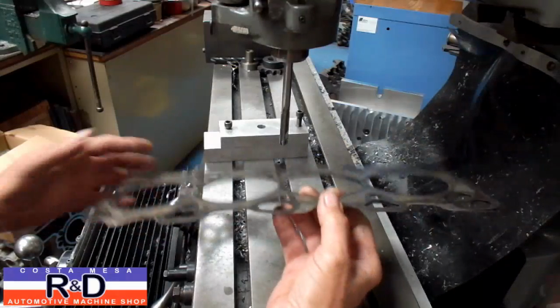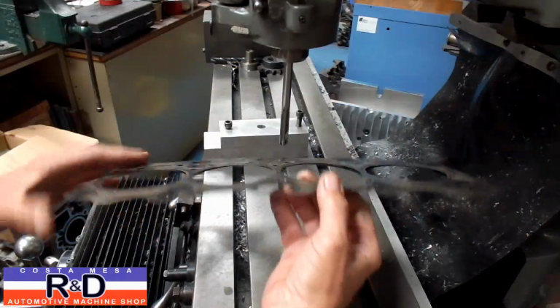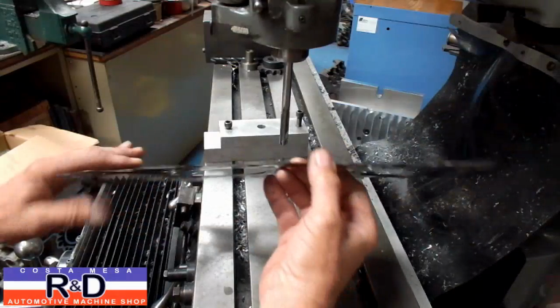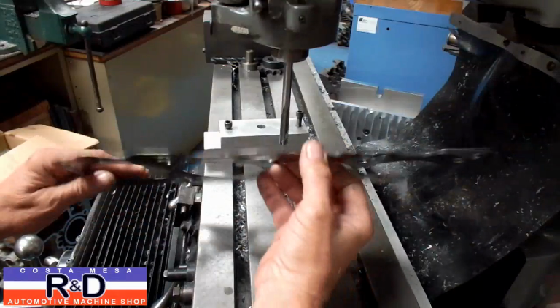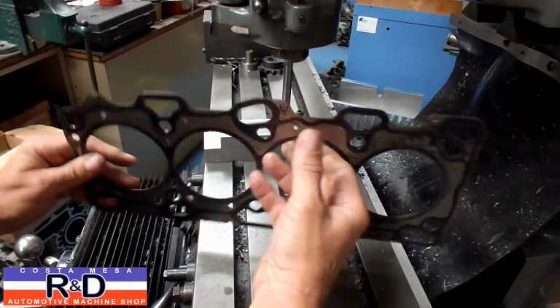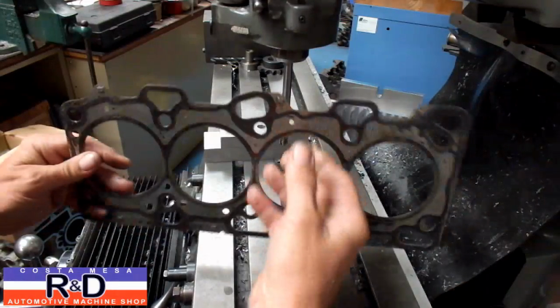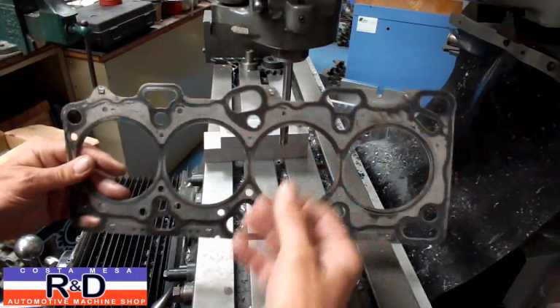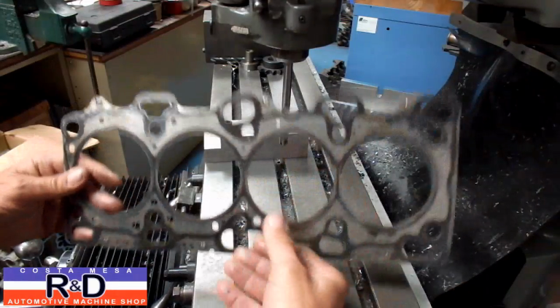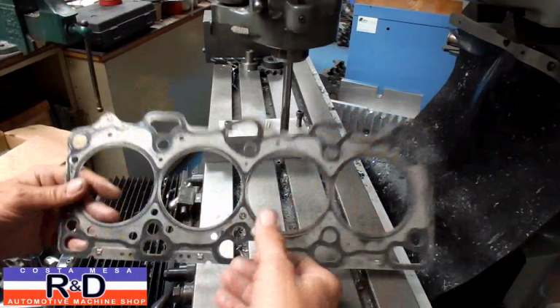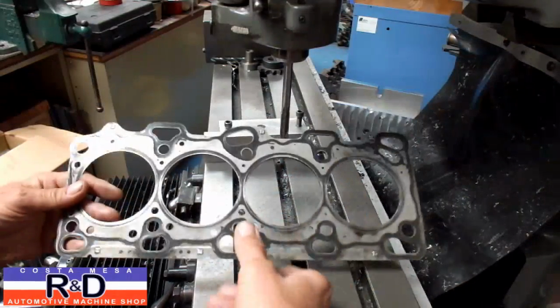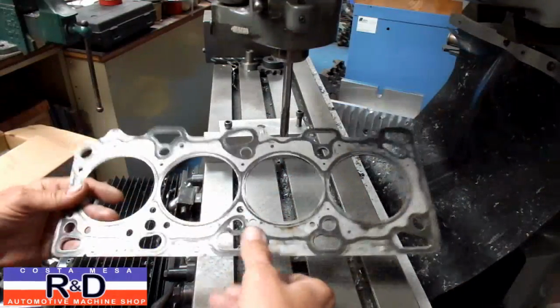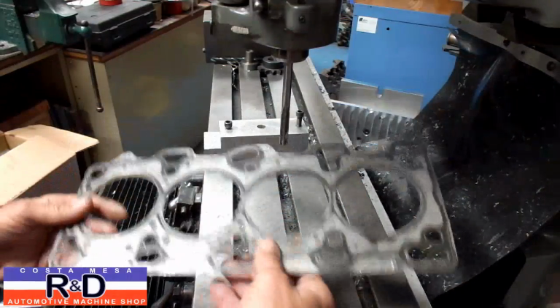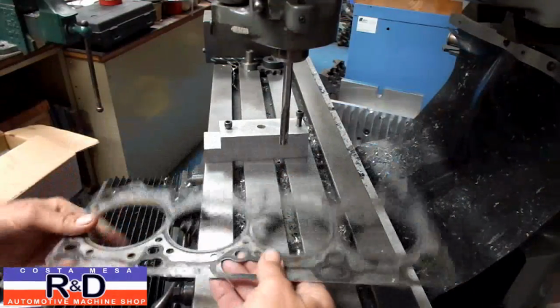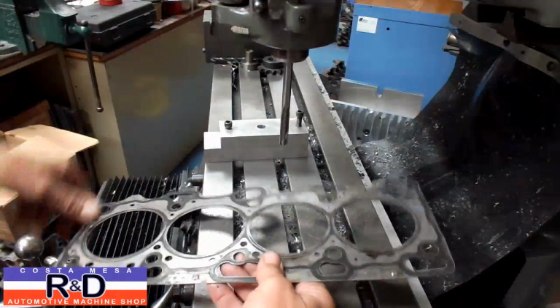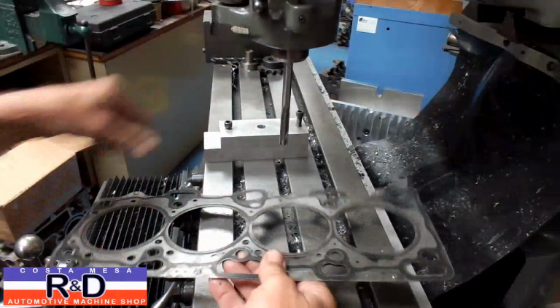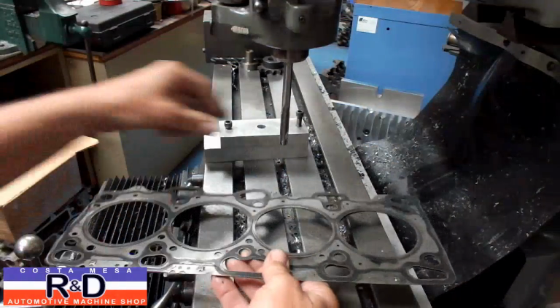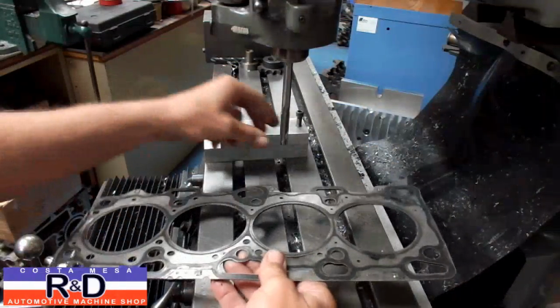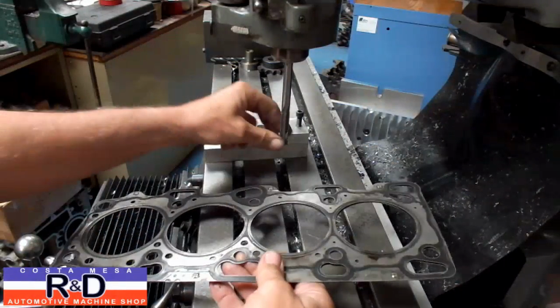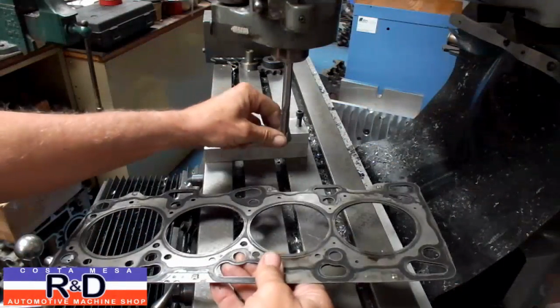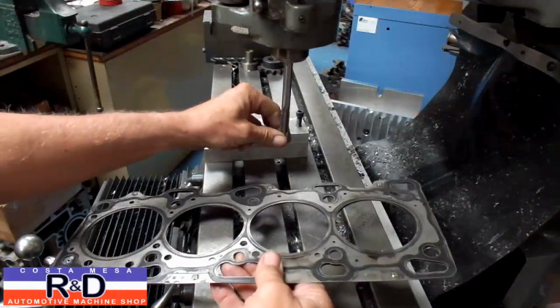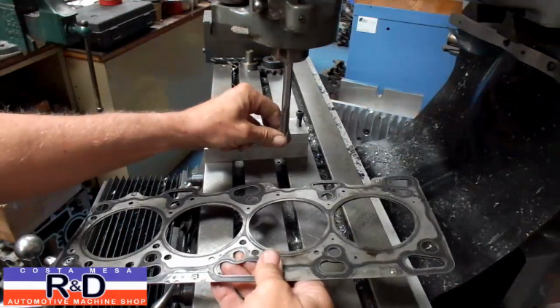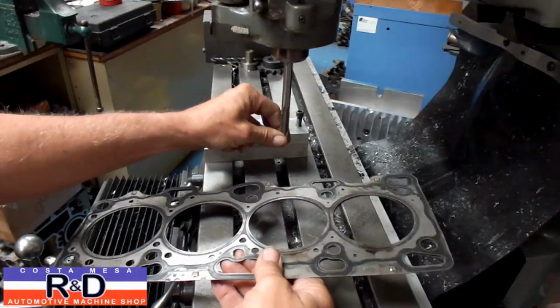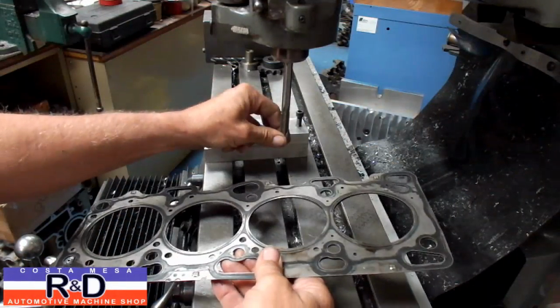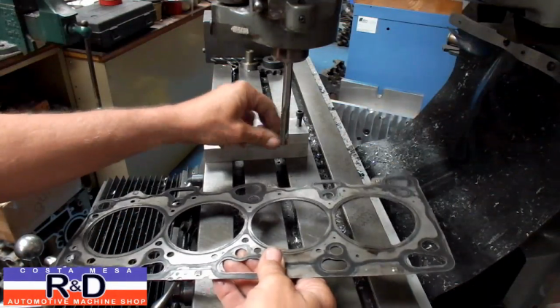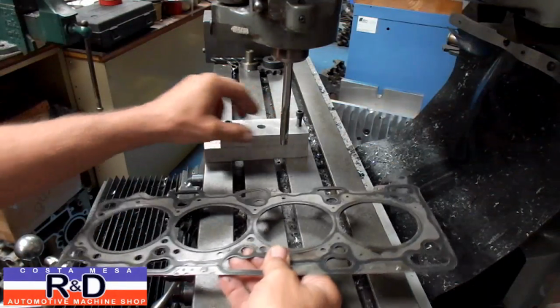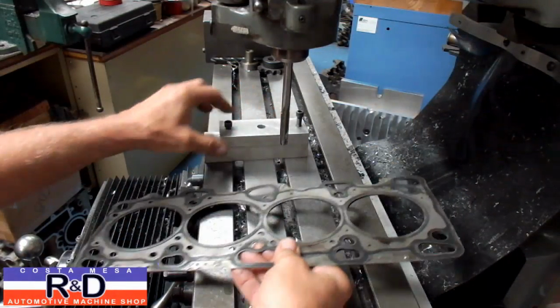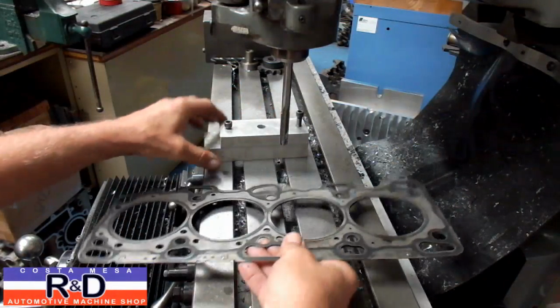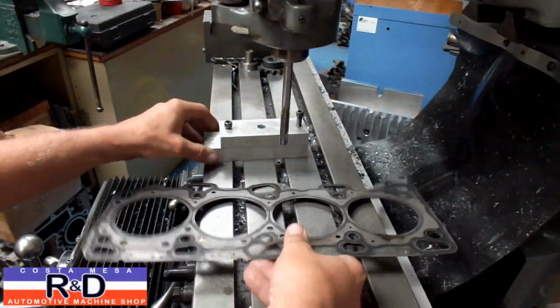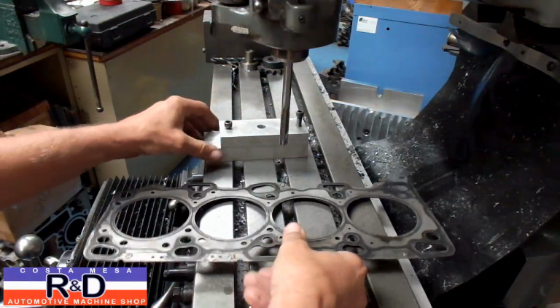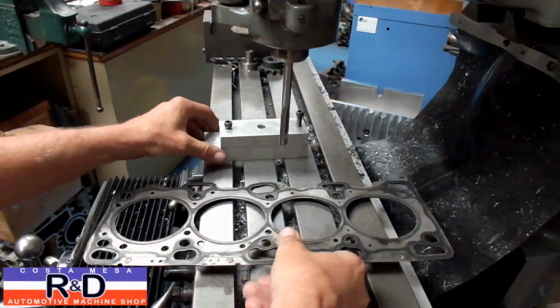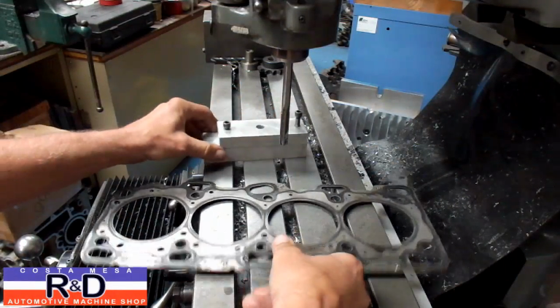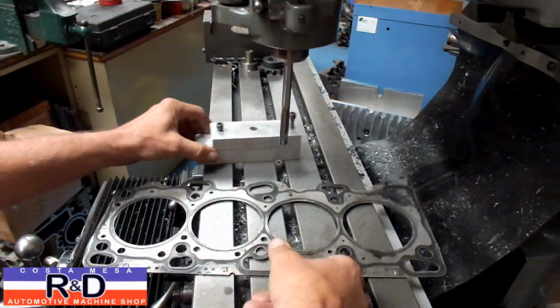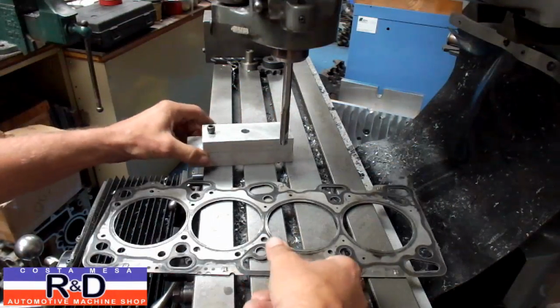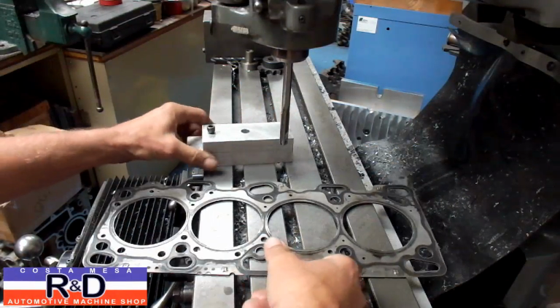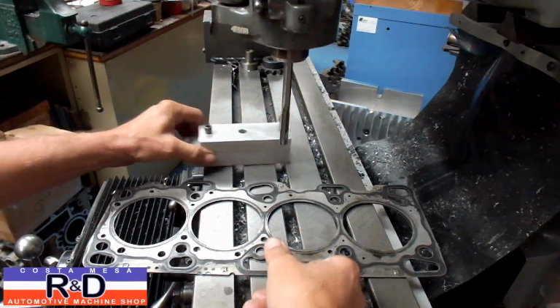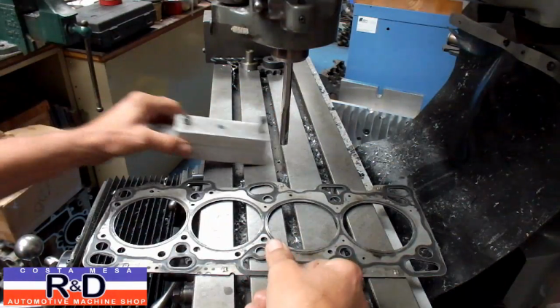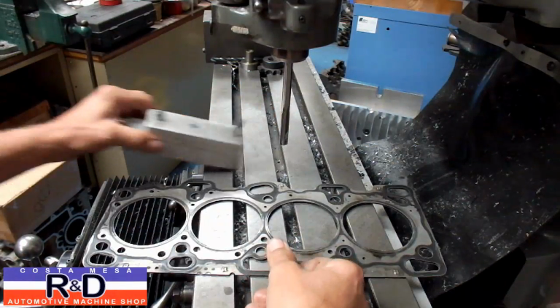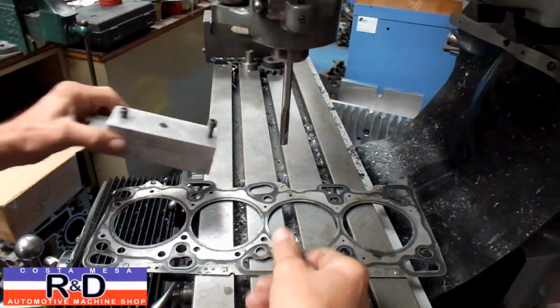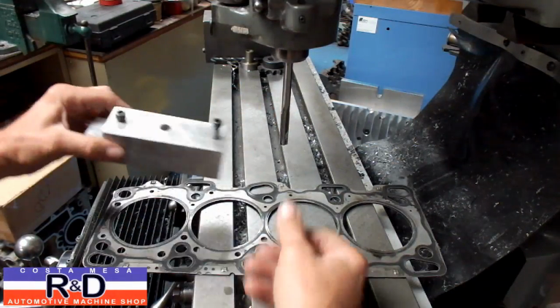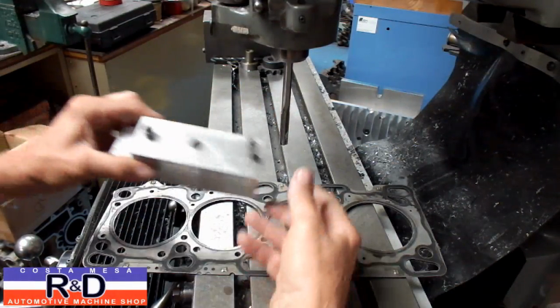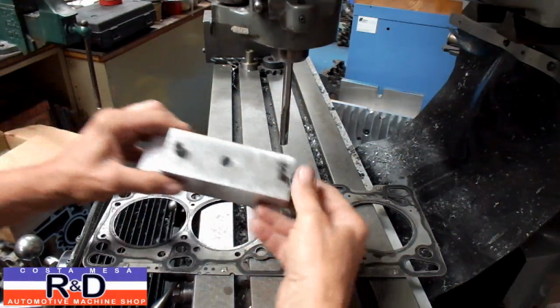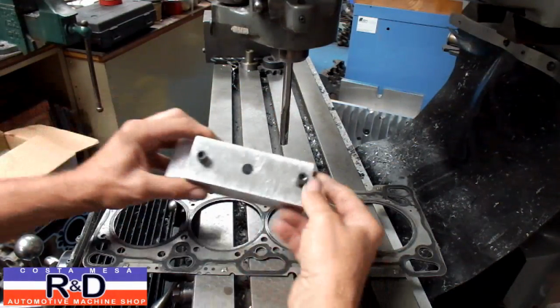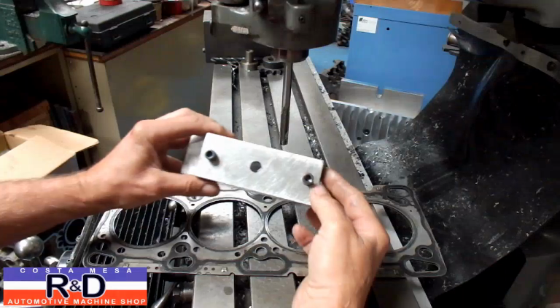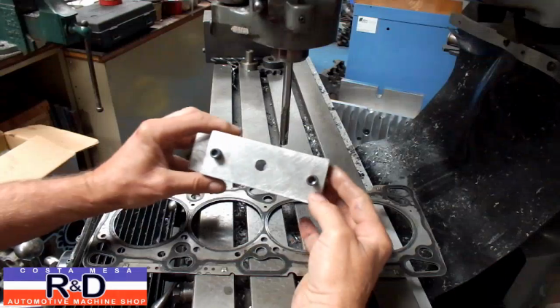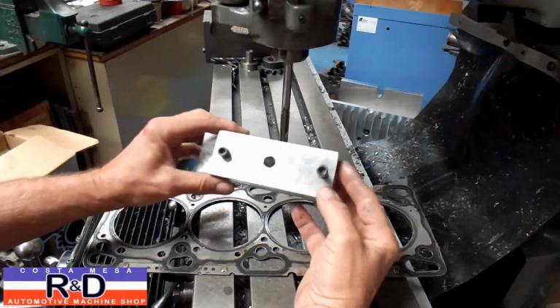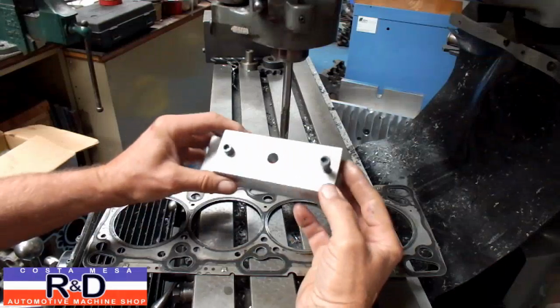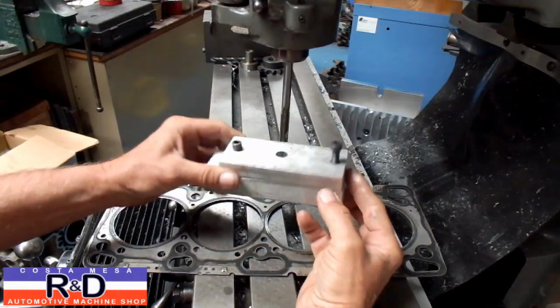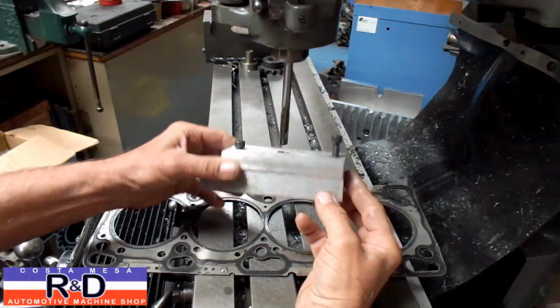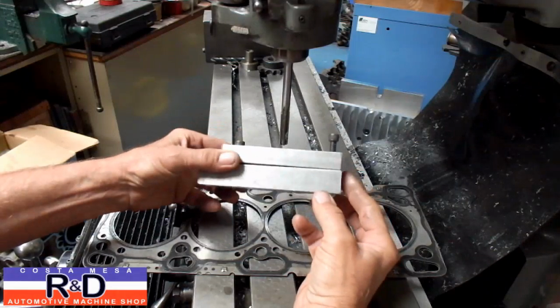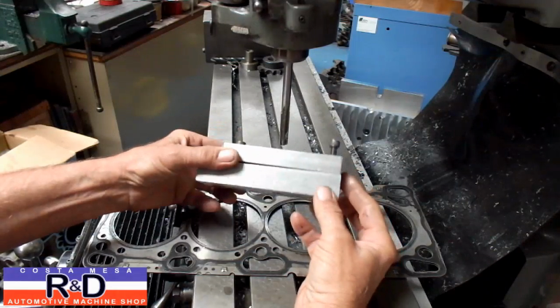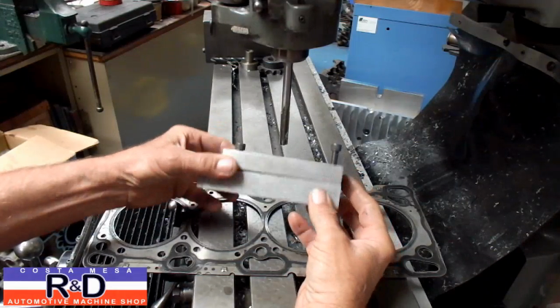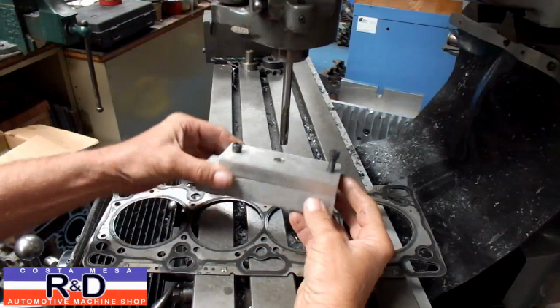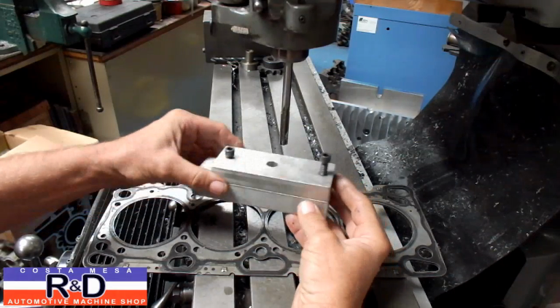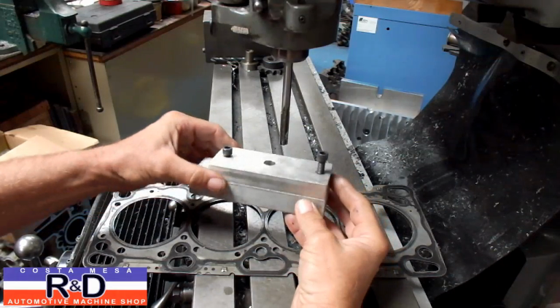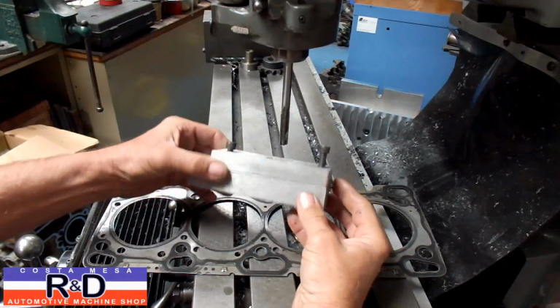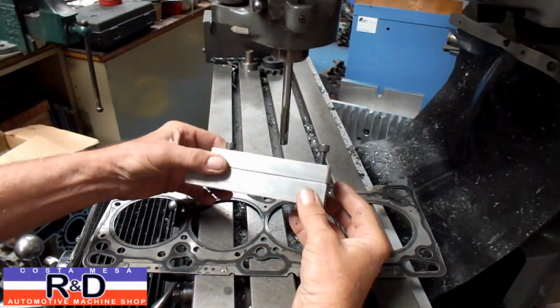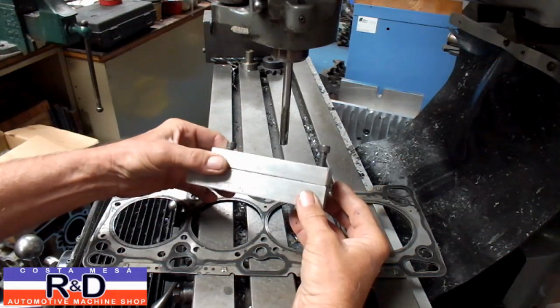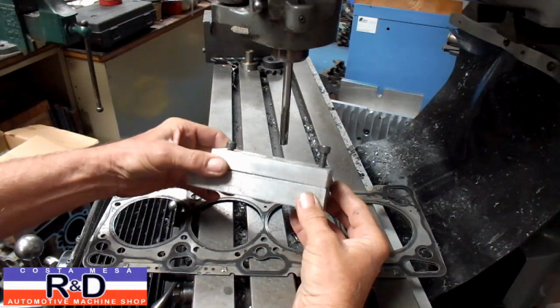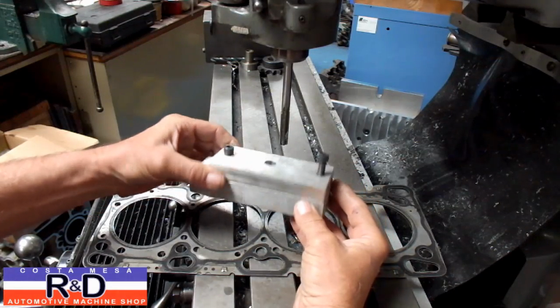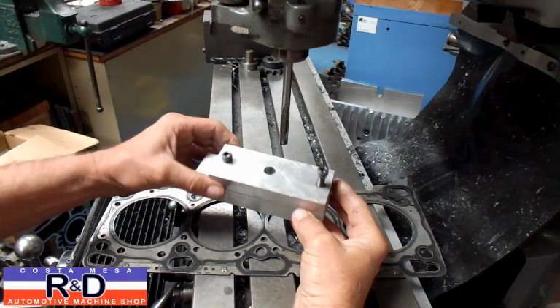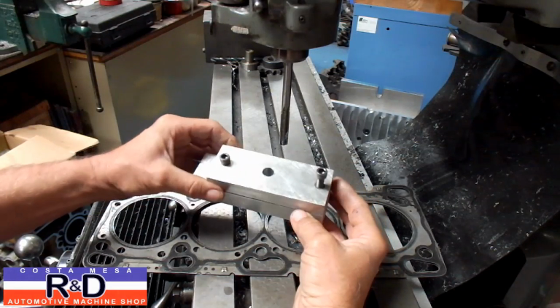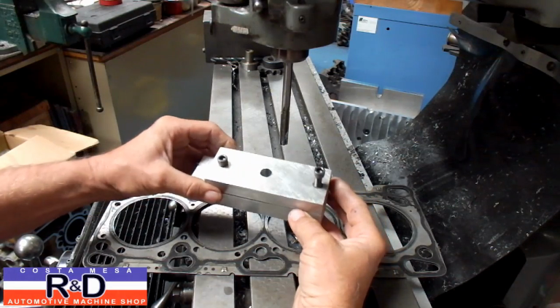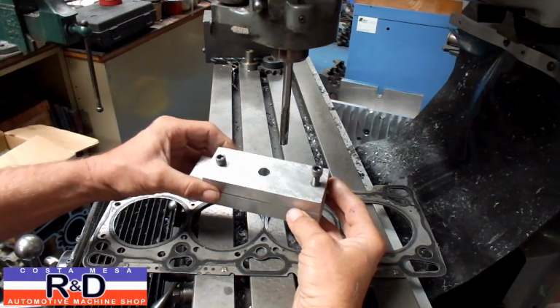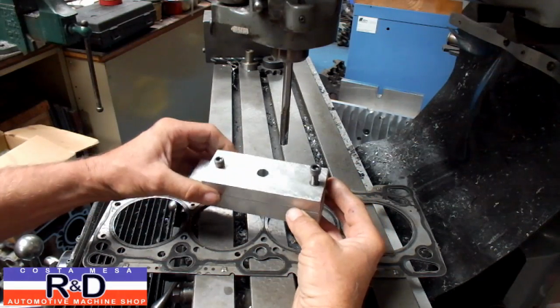To do this job, you're going to need a reamer, and you're going to need to make up some sort of a fixture to hold the gasket.